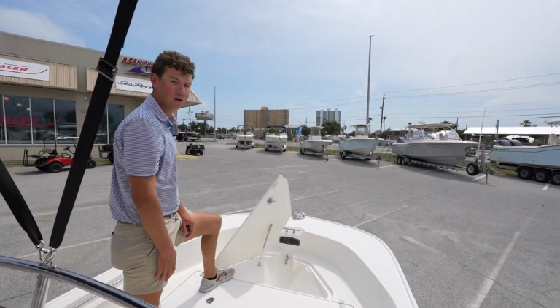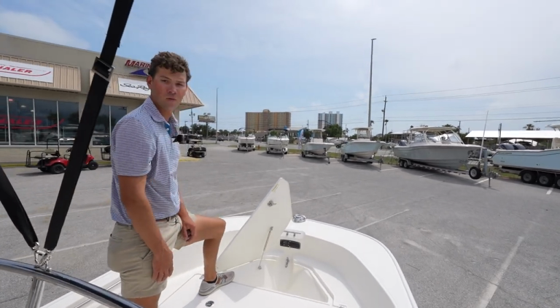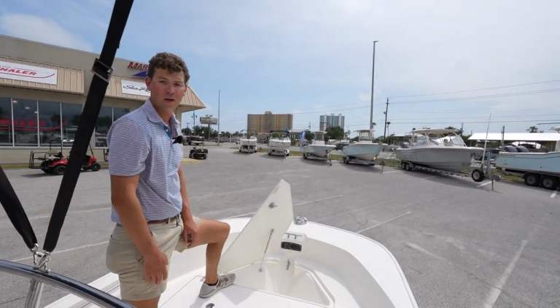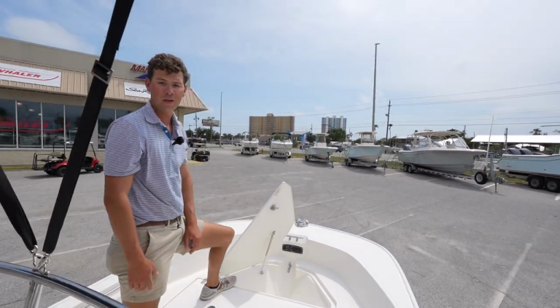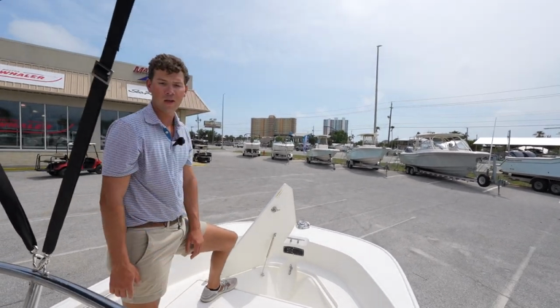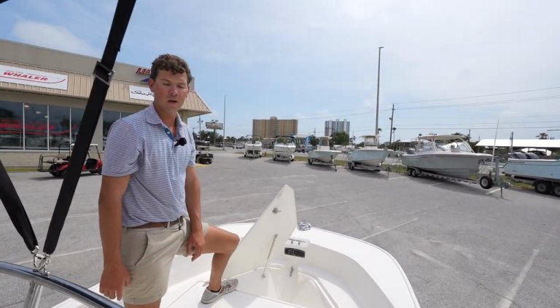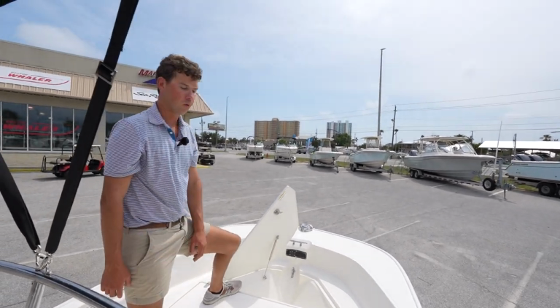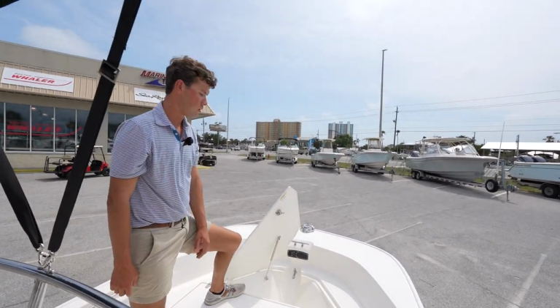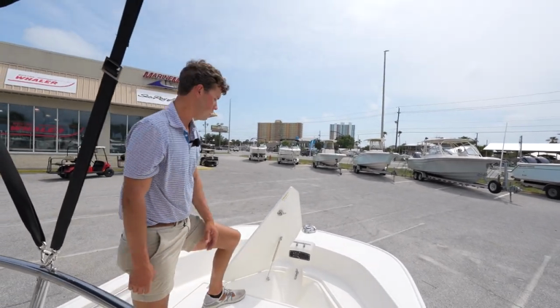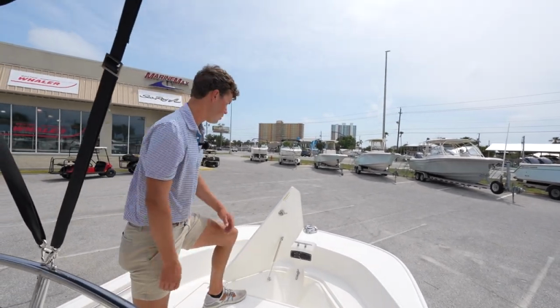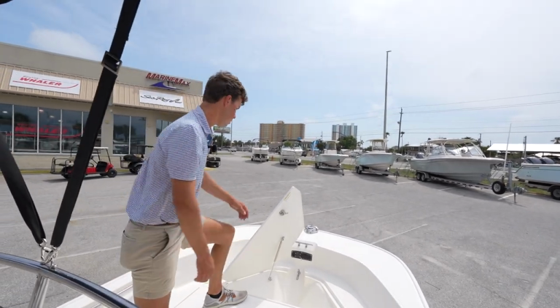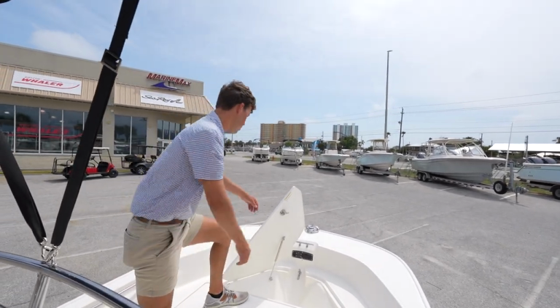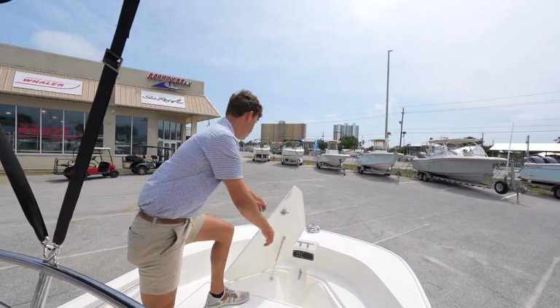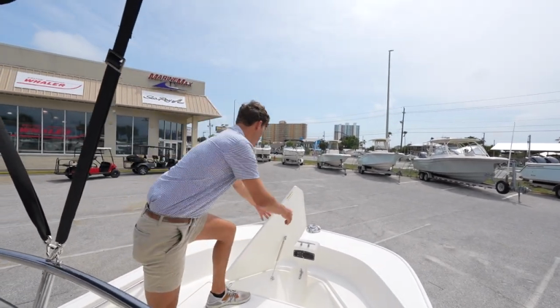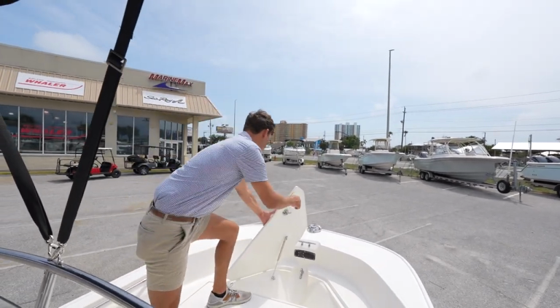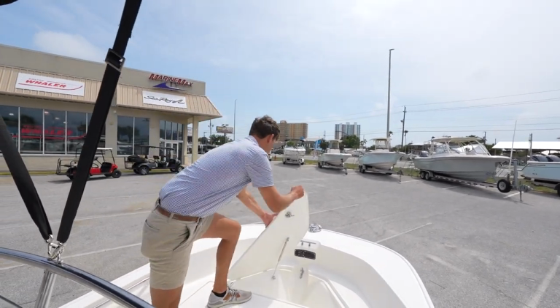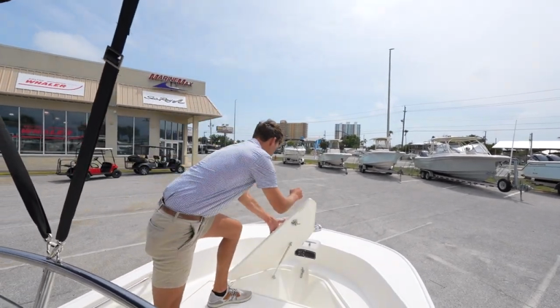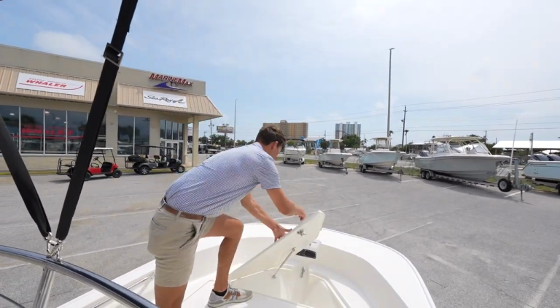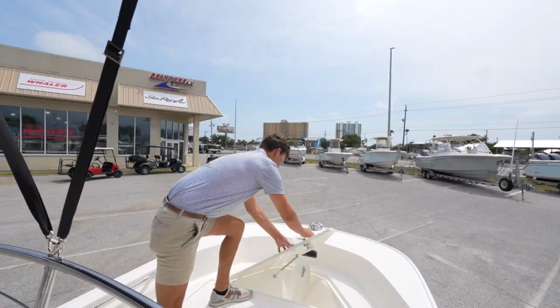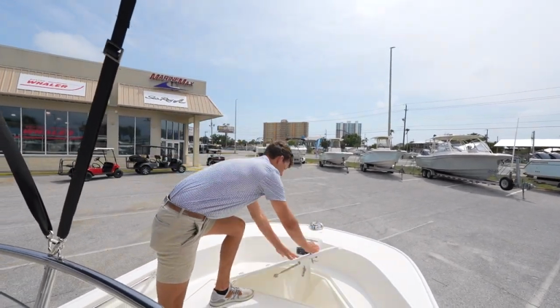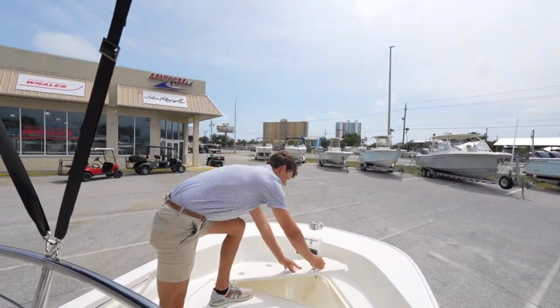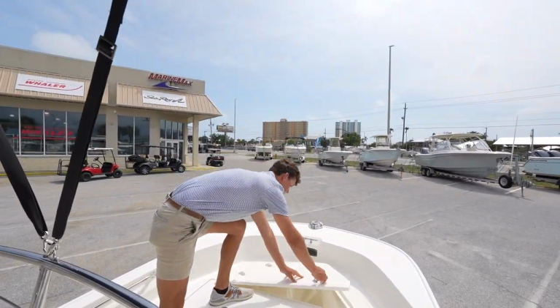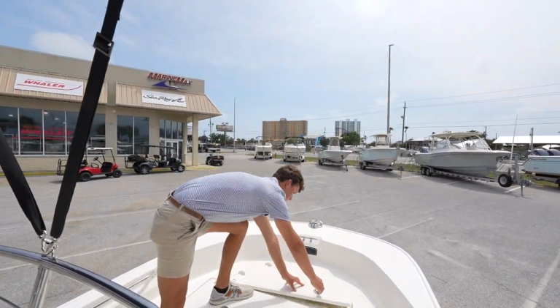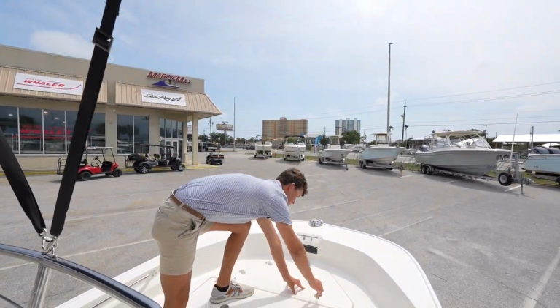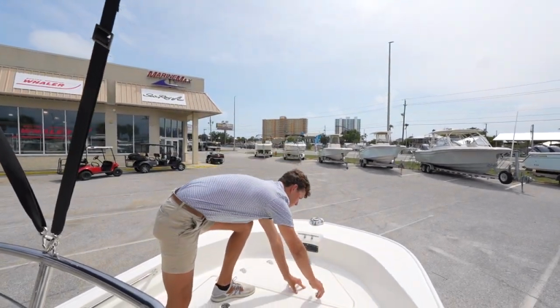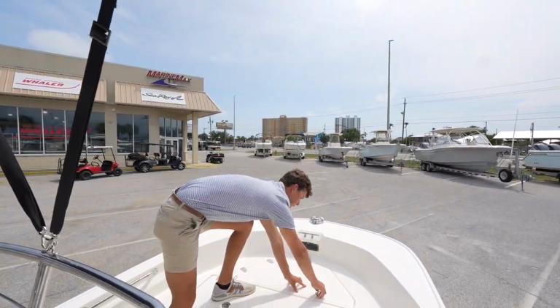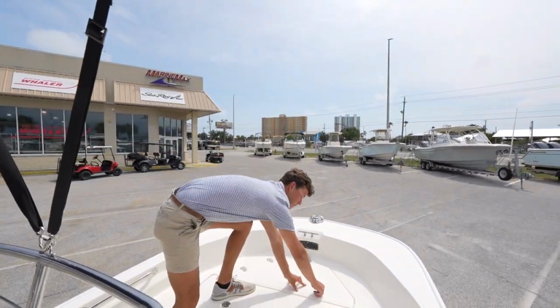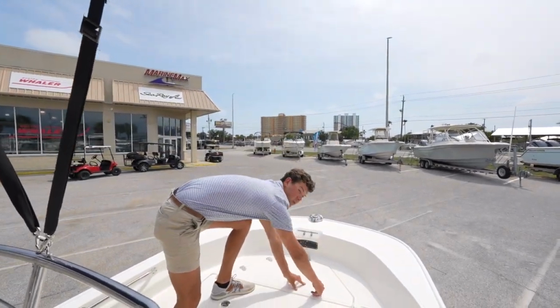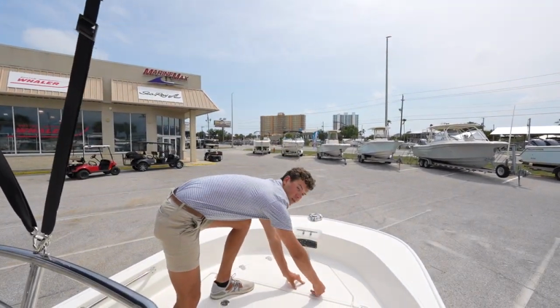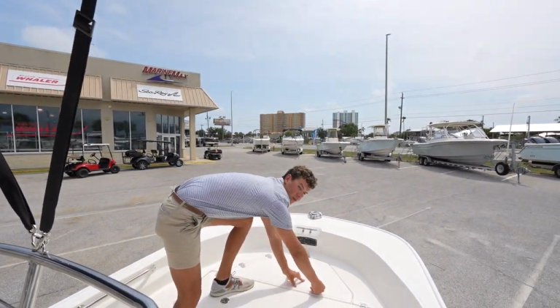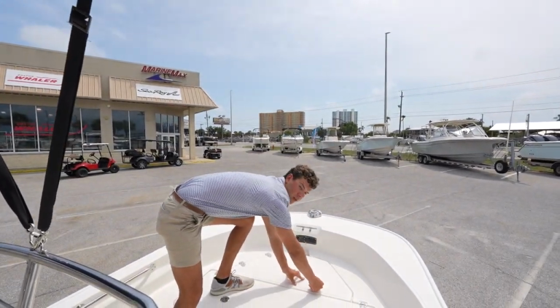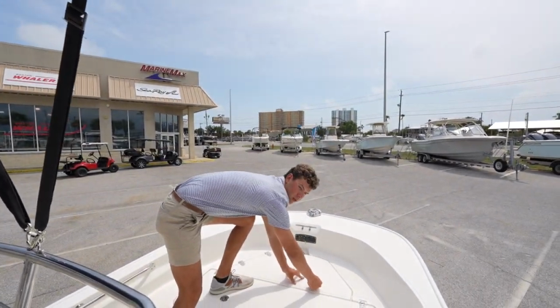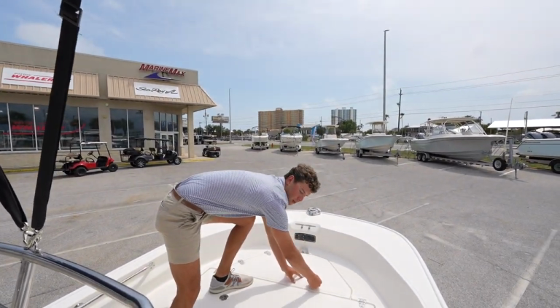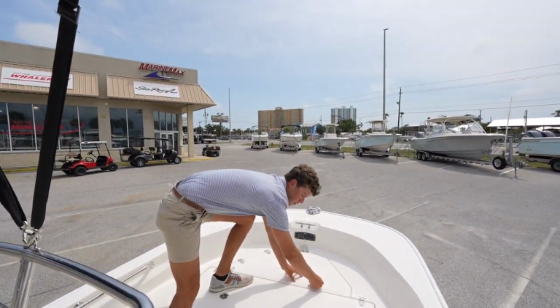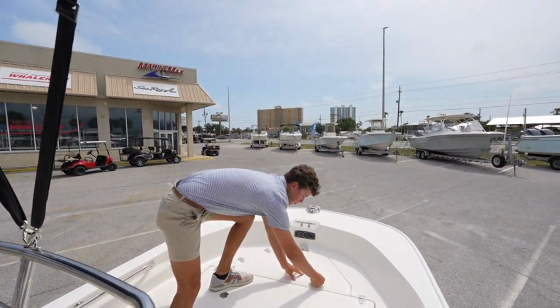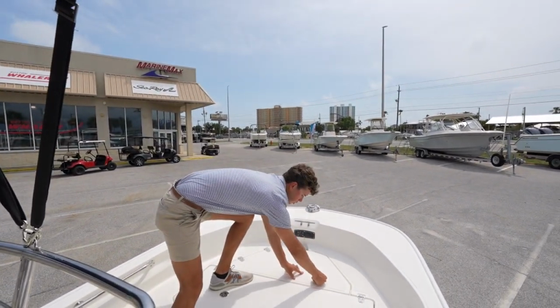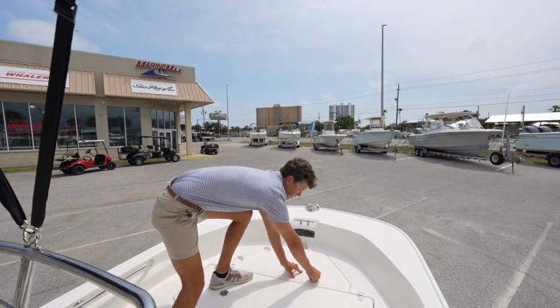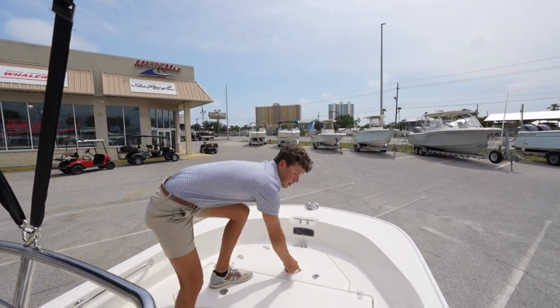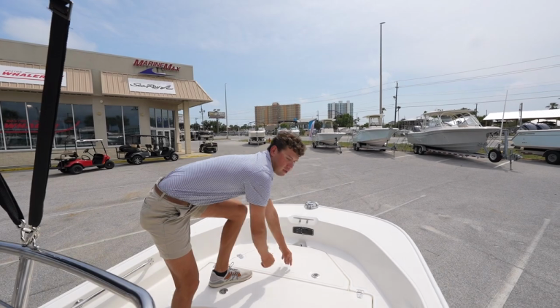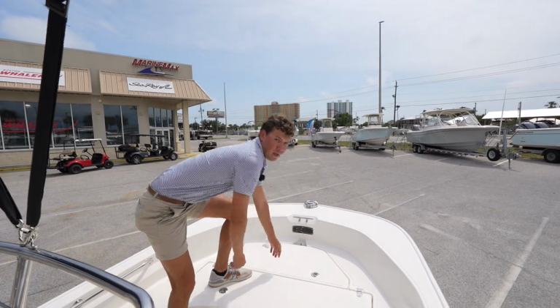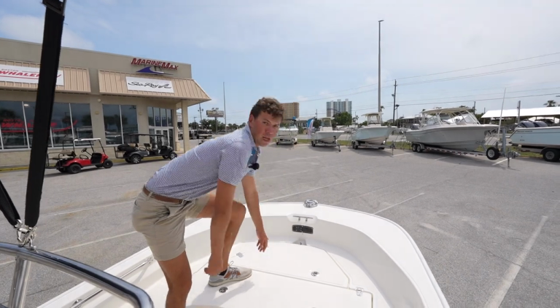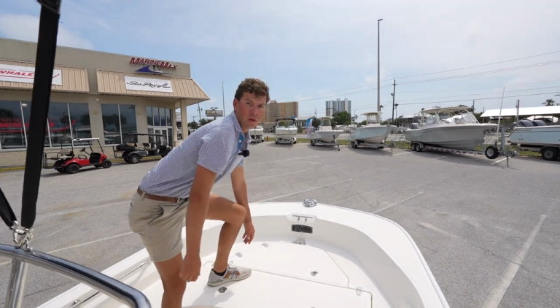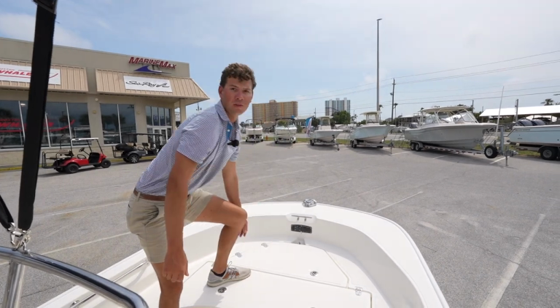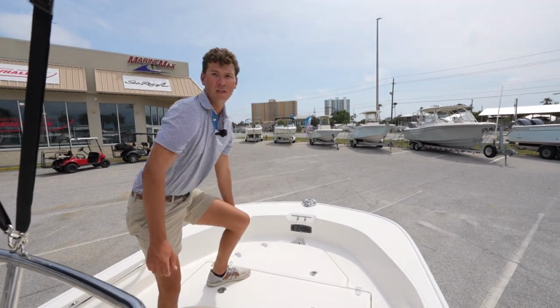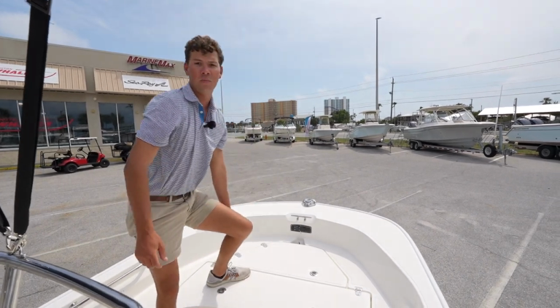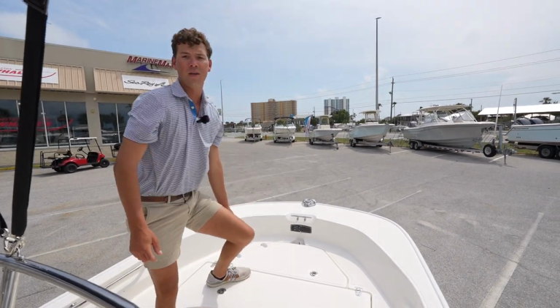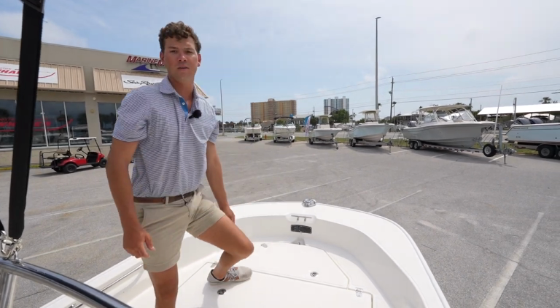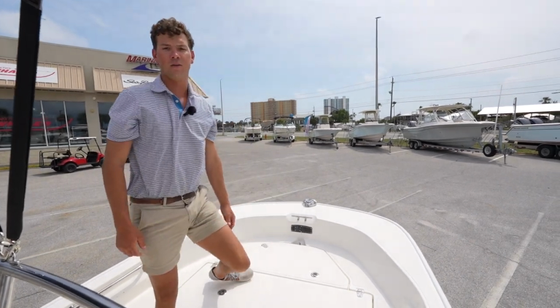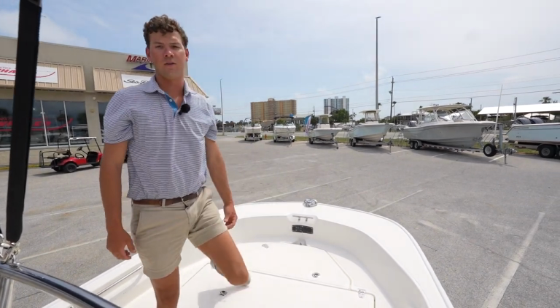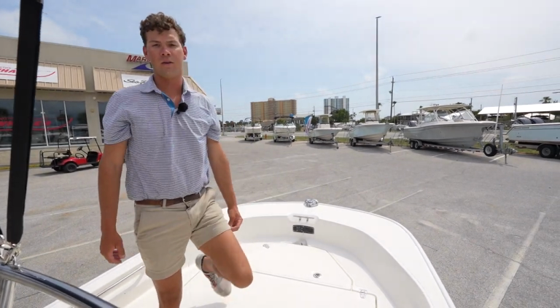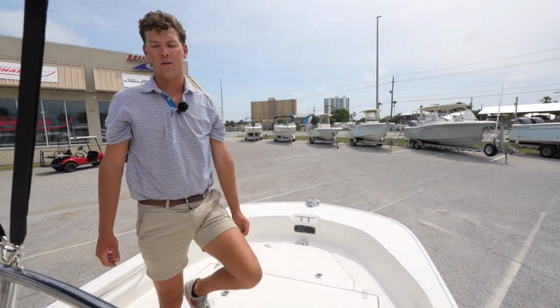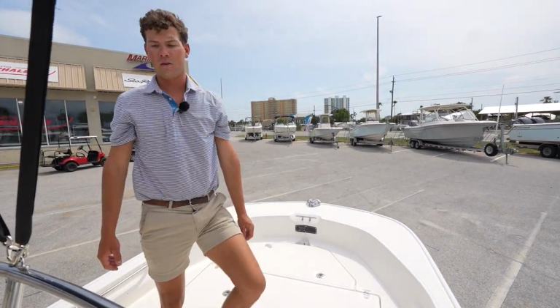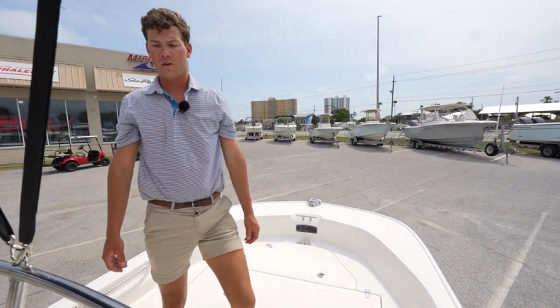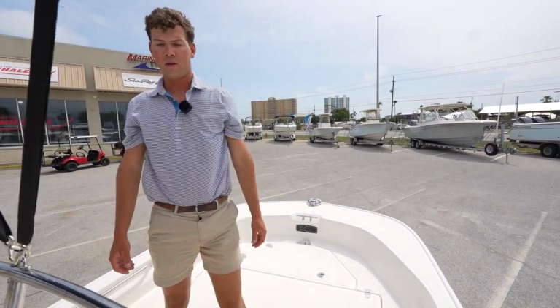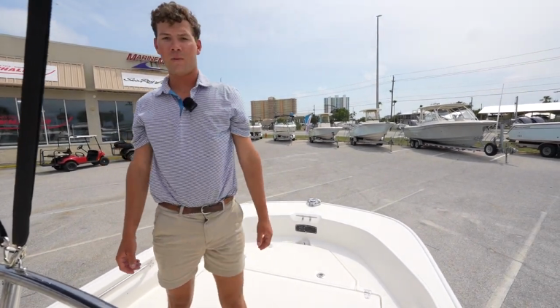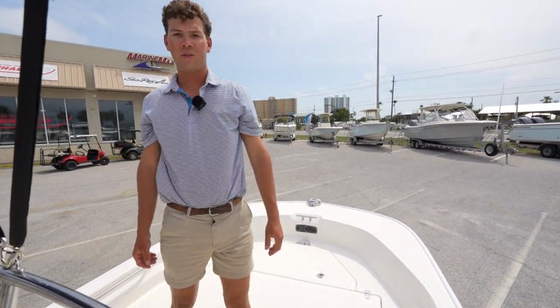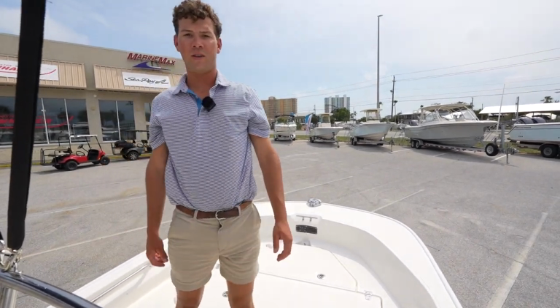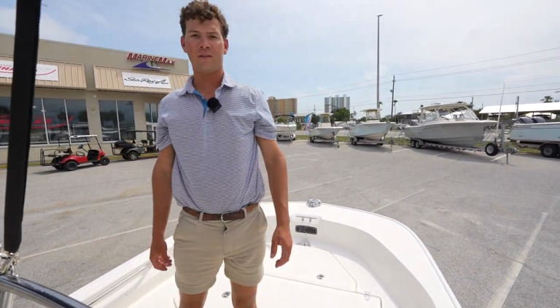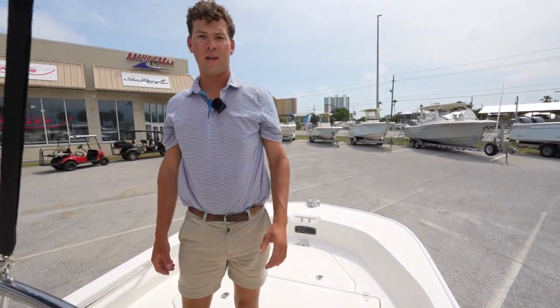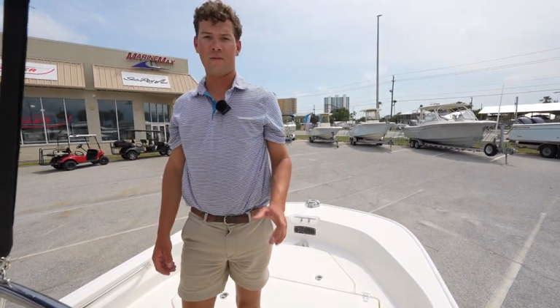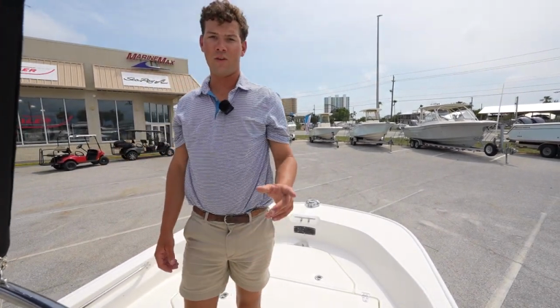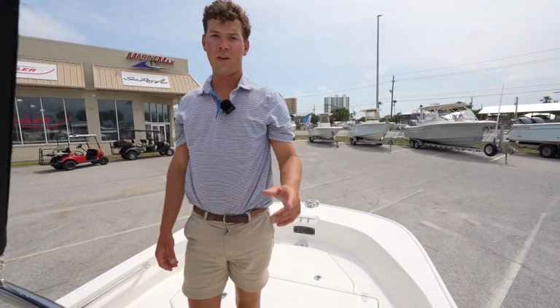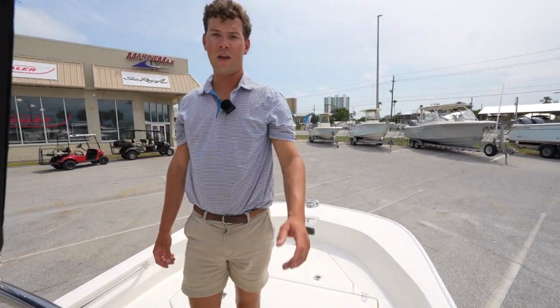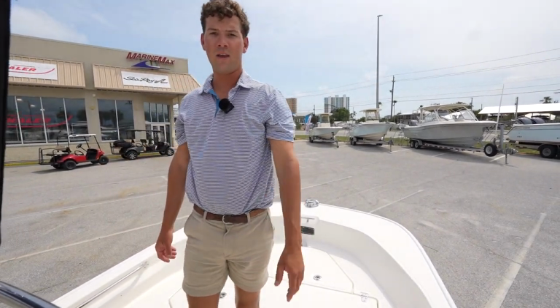Once again guys, my name is Ben Finley at Marine Max in Panama City Beach. Come see us, have a good day!